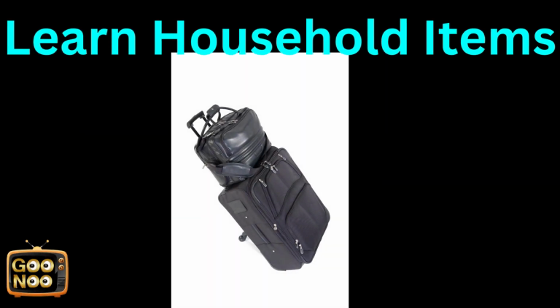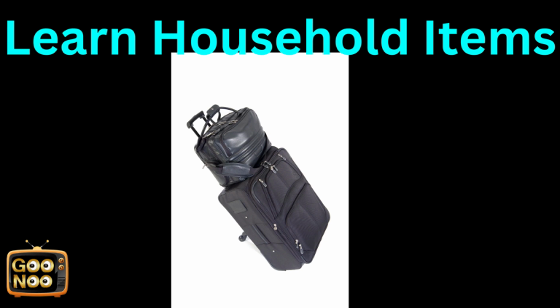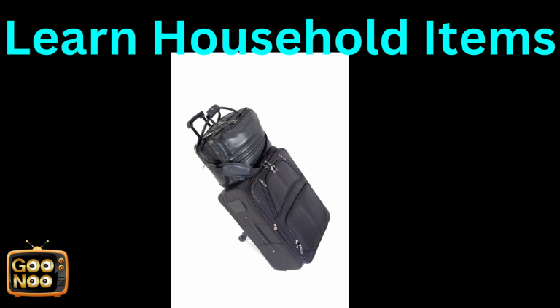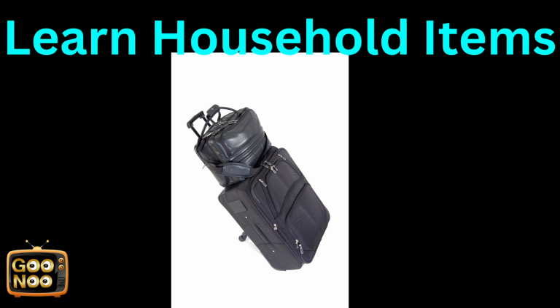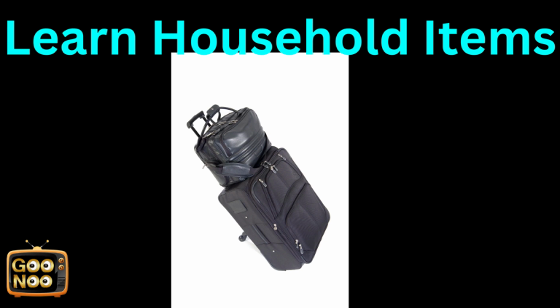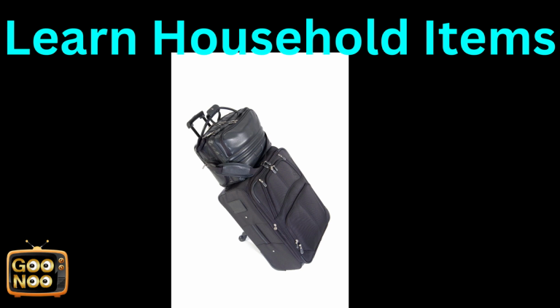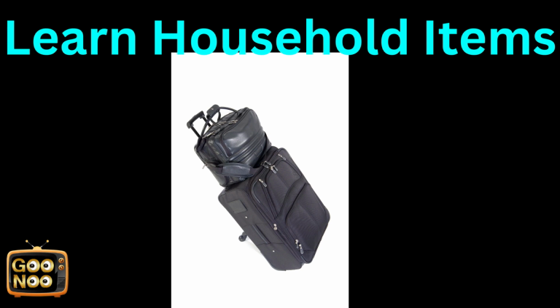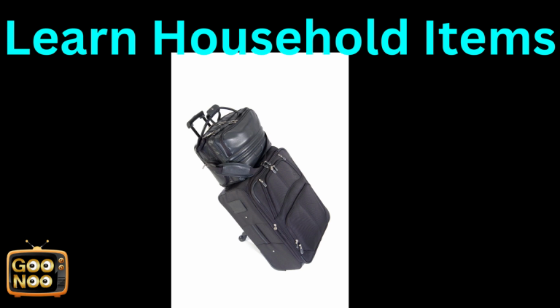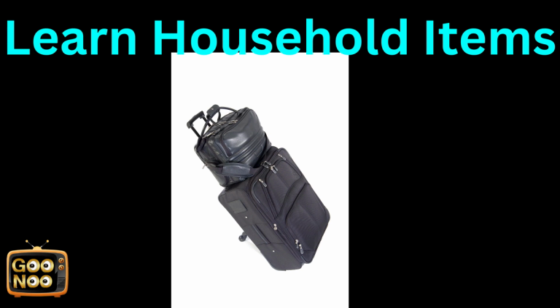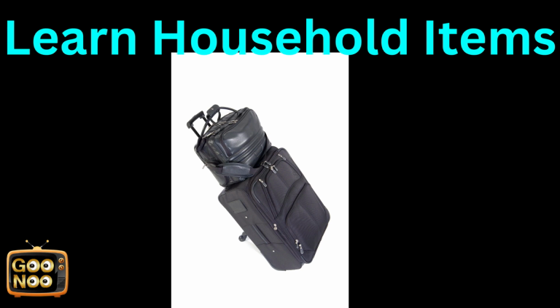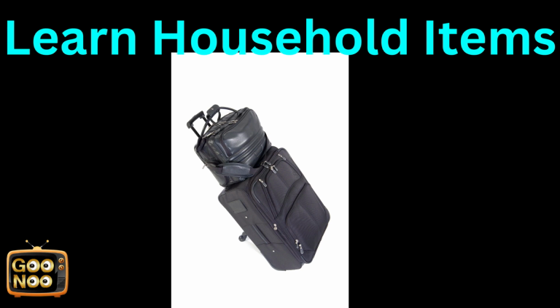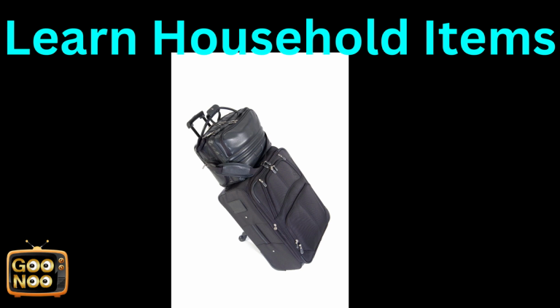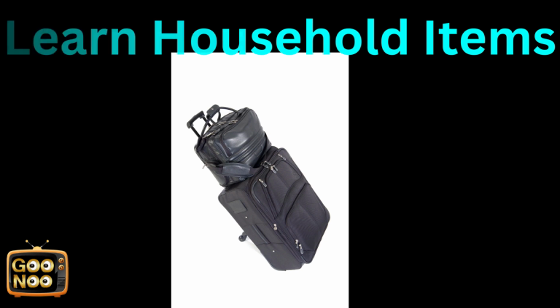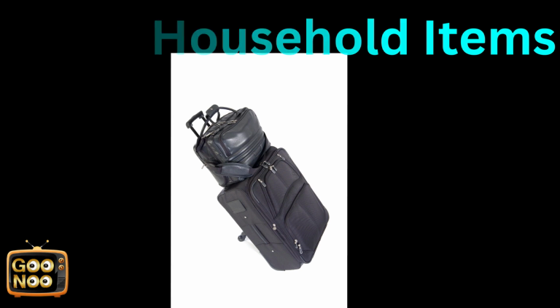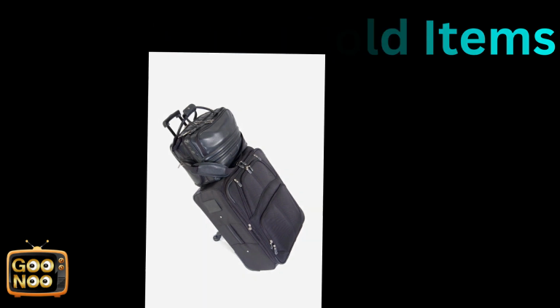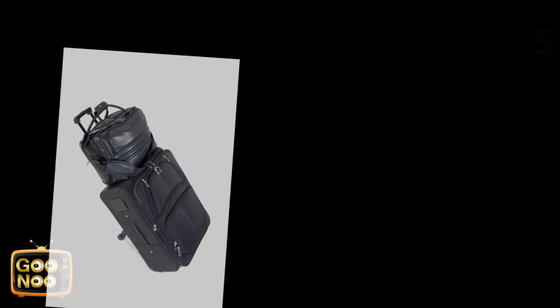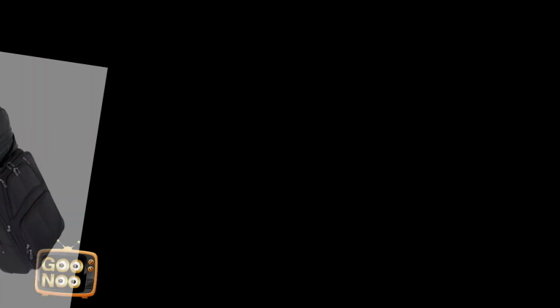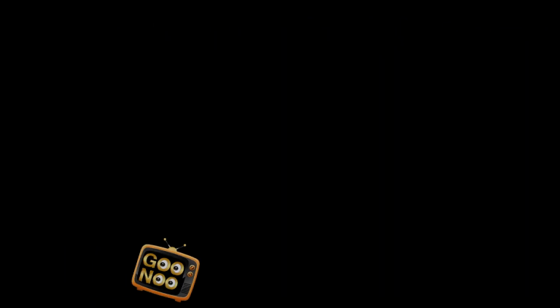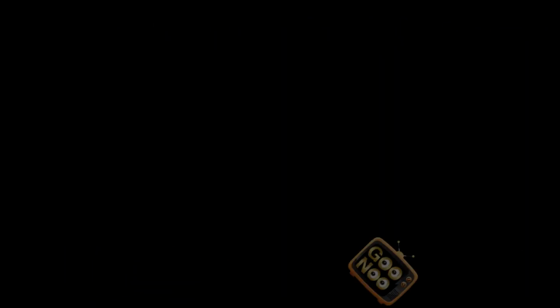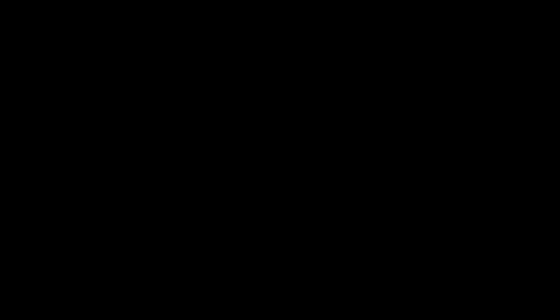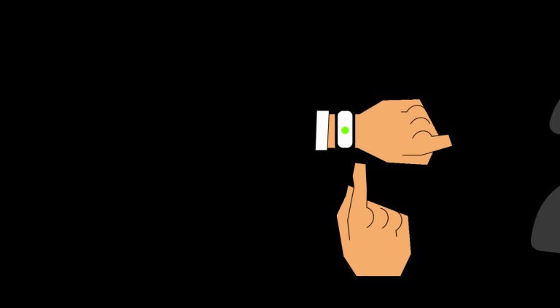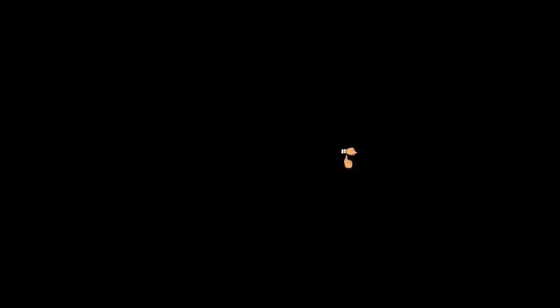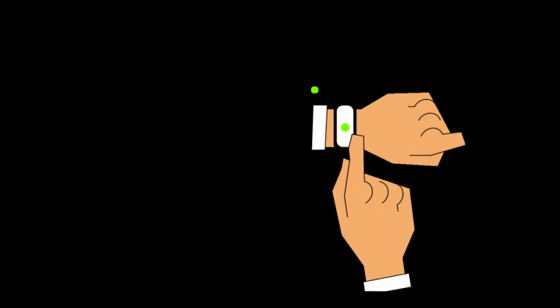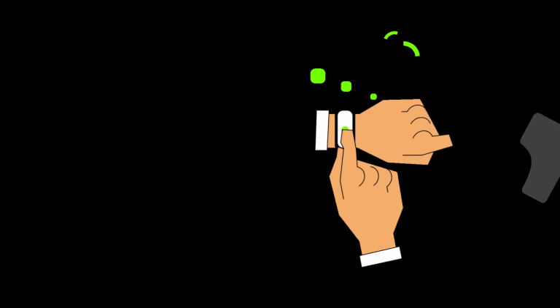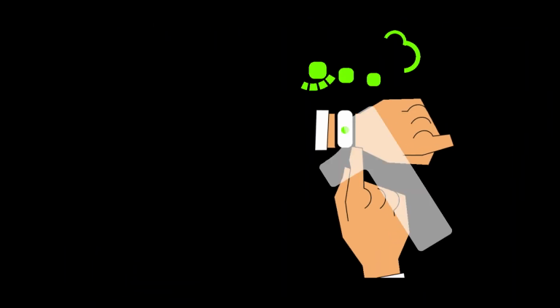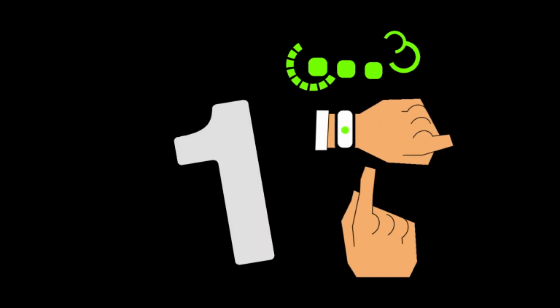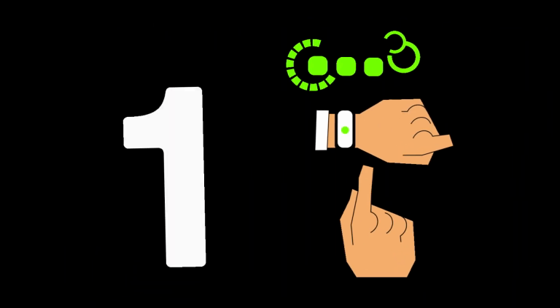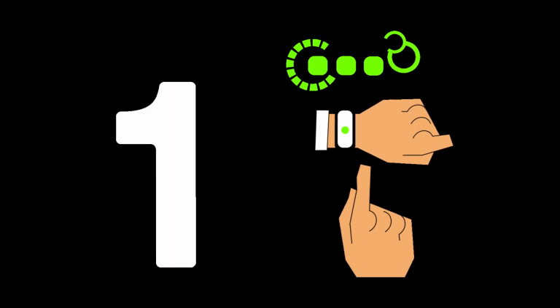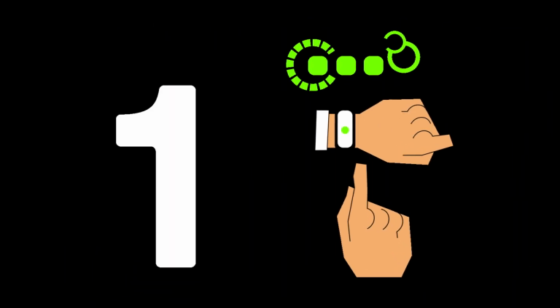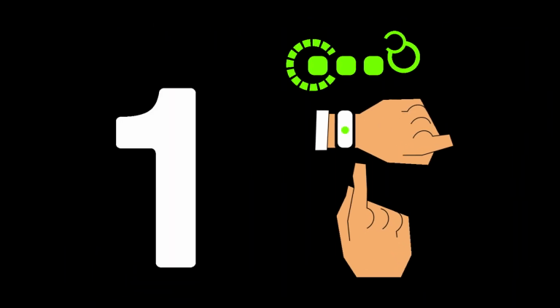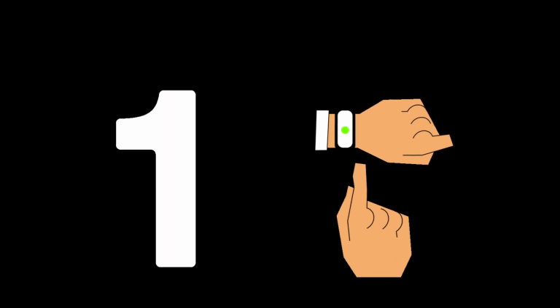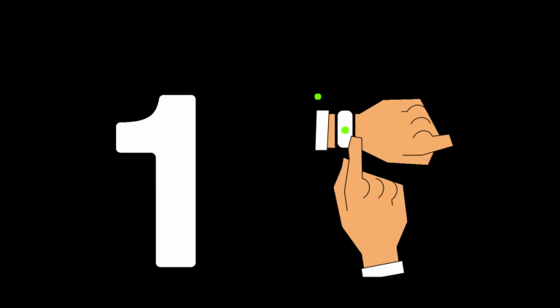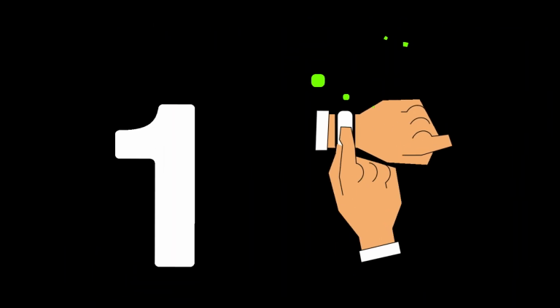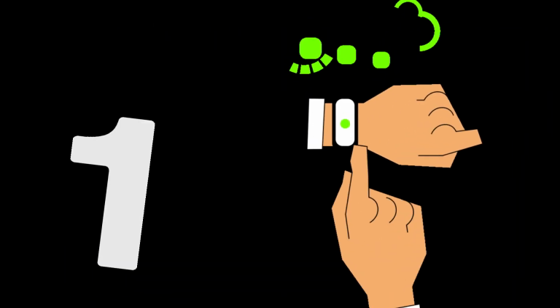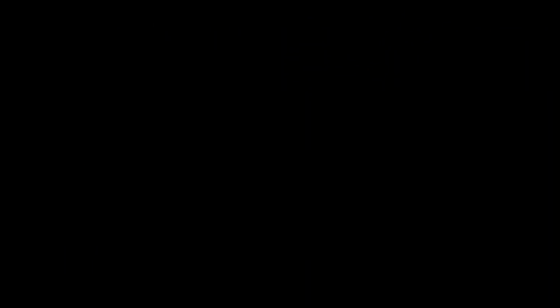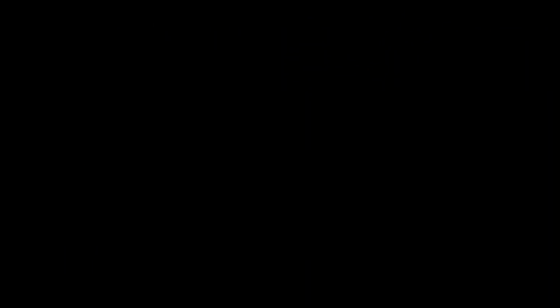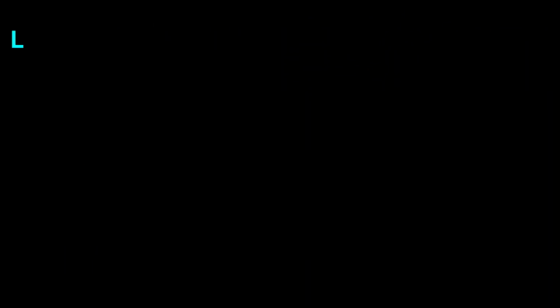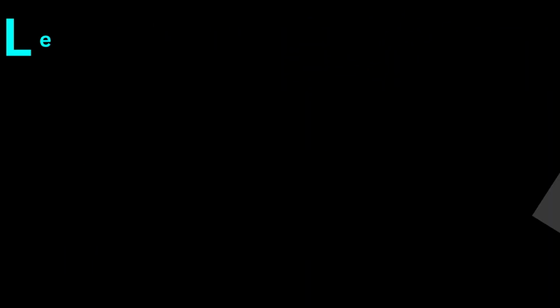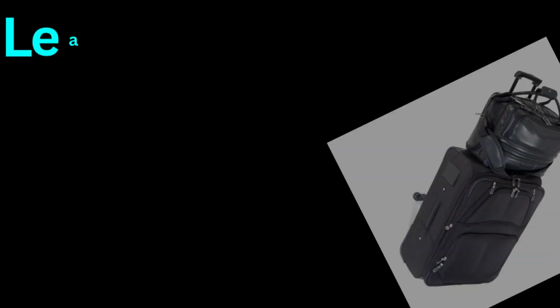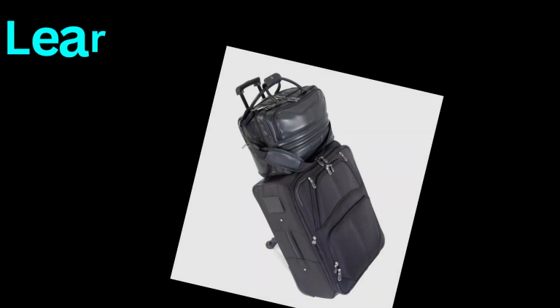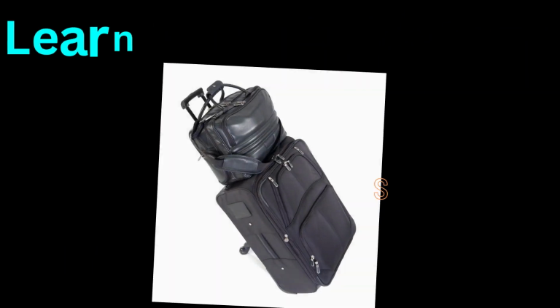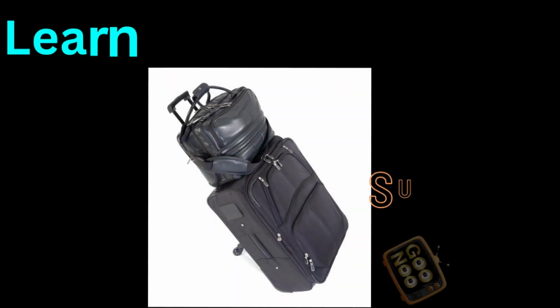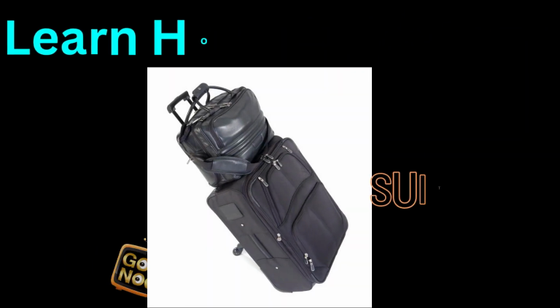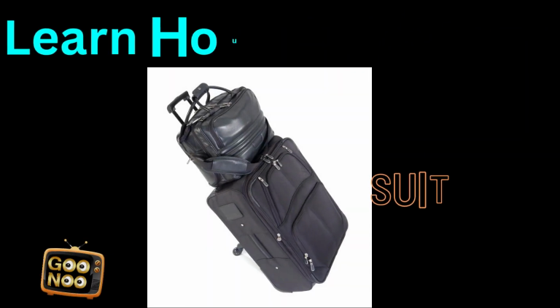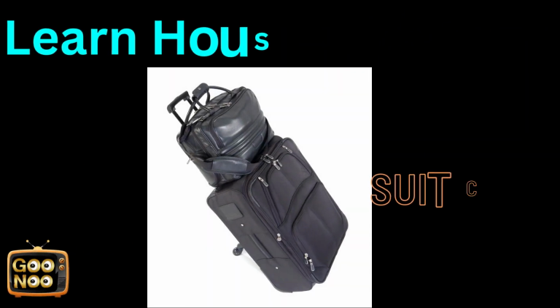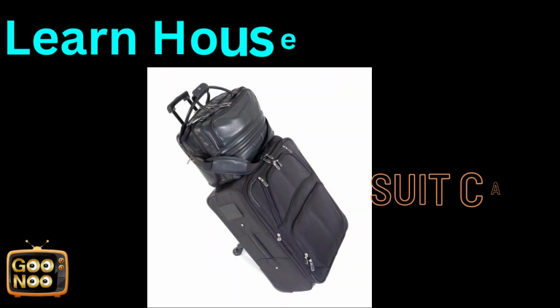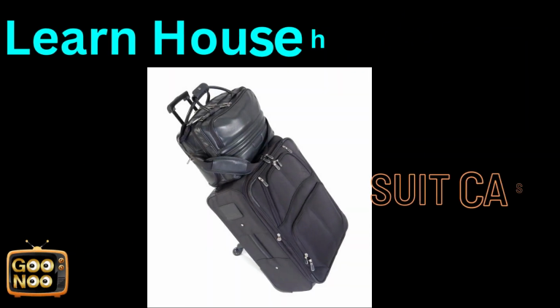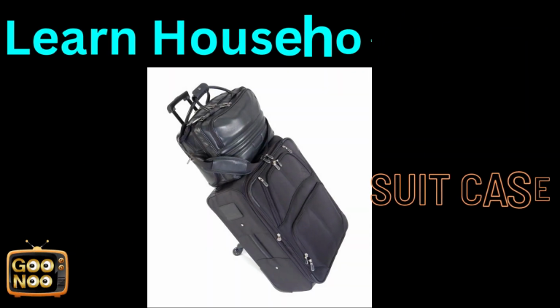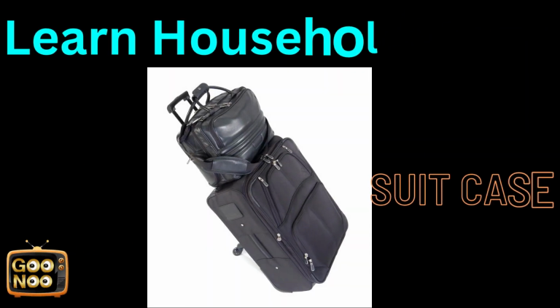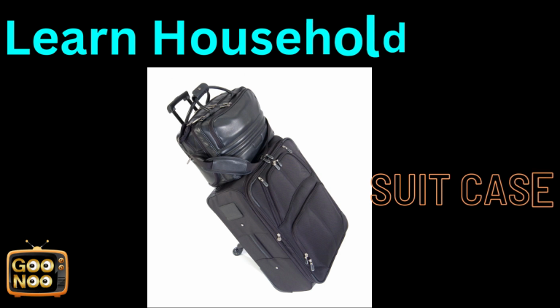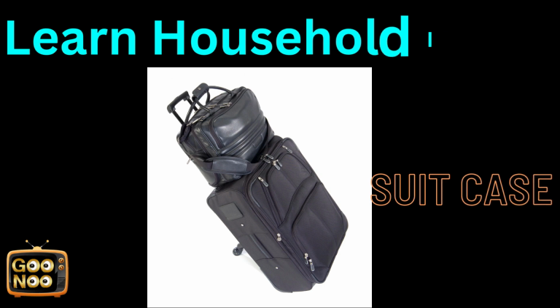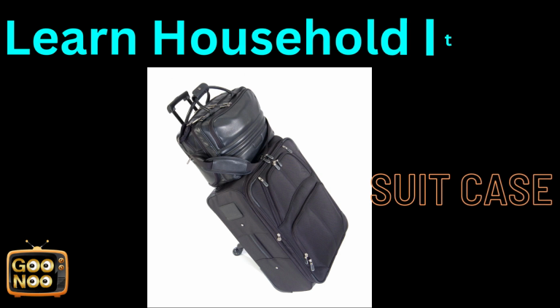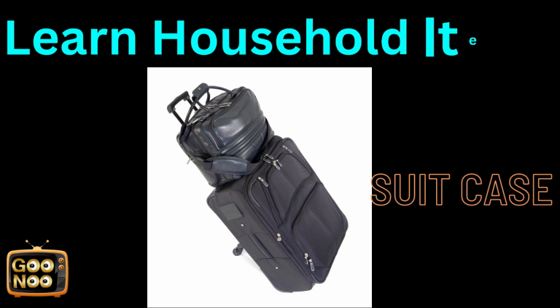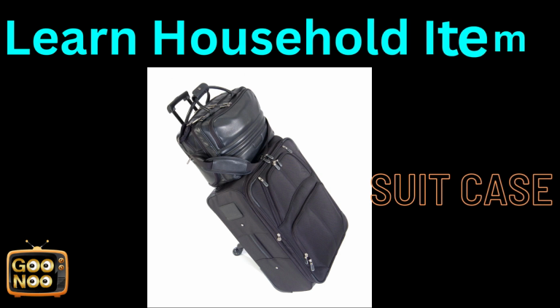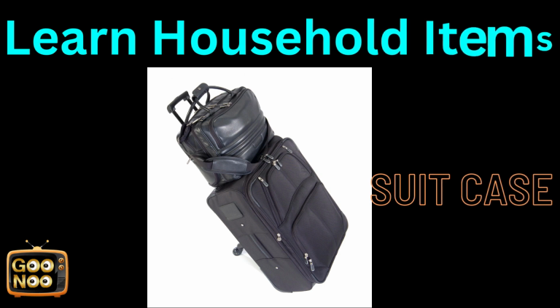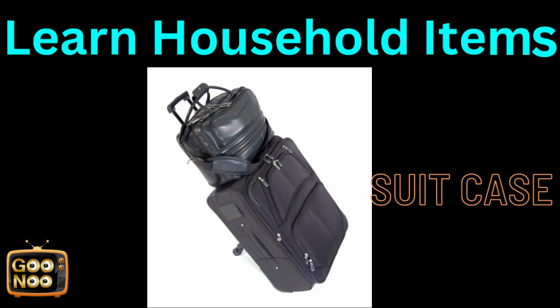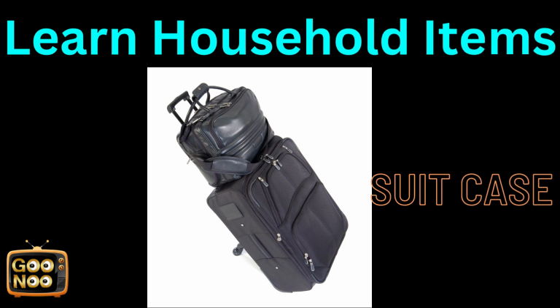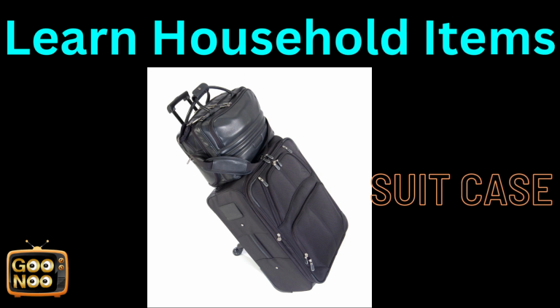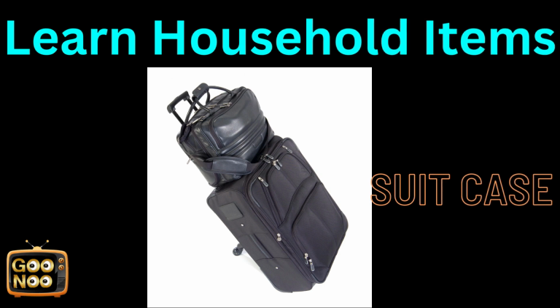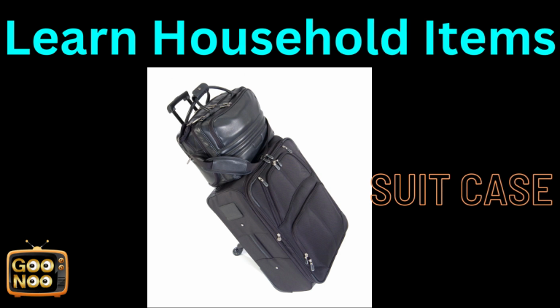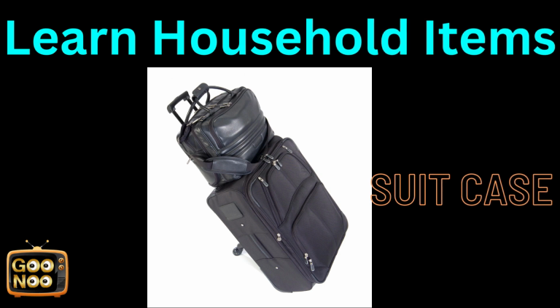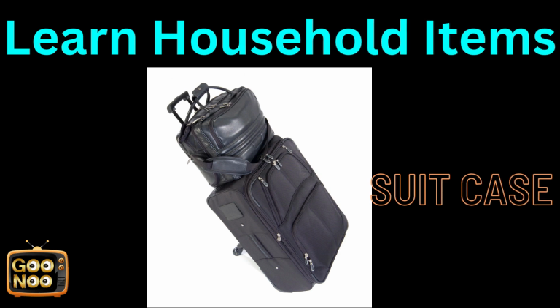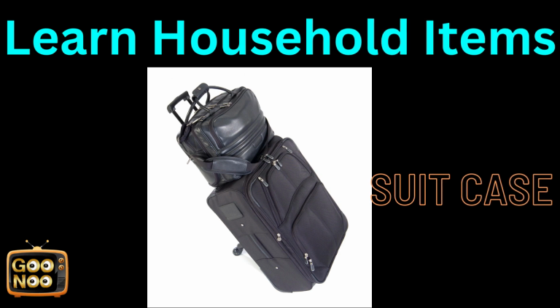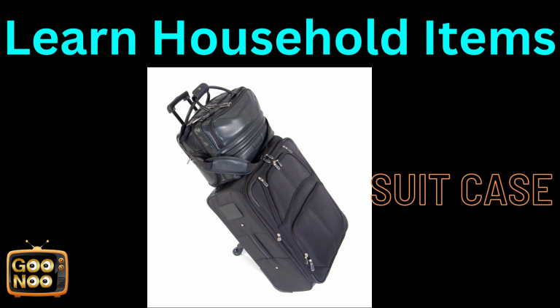Let's try to guess this next item. It's a suitcase.